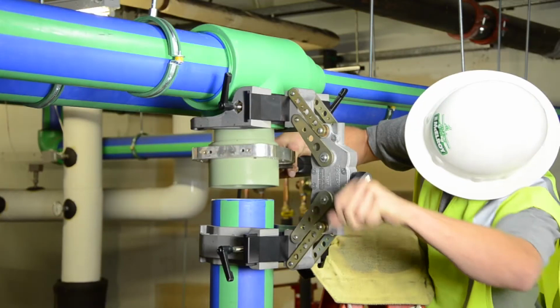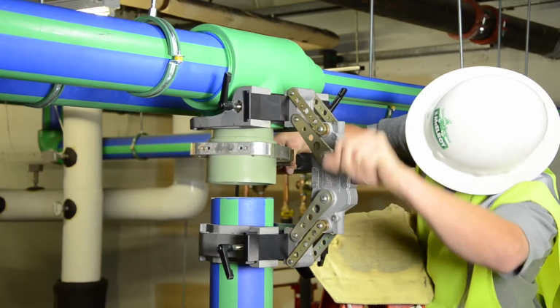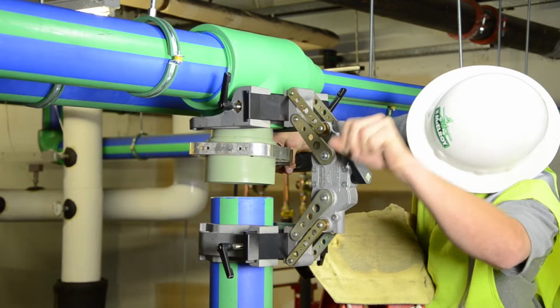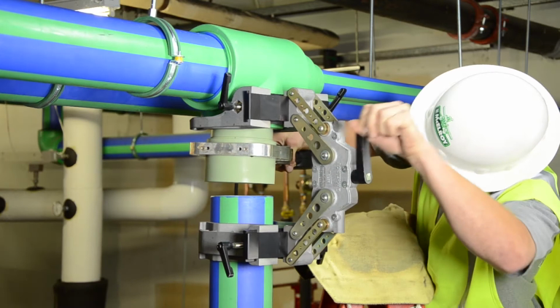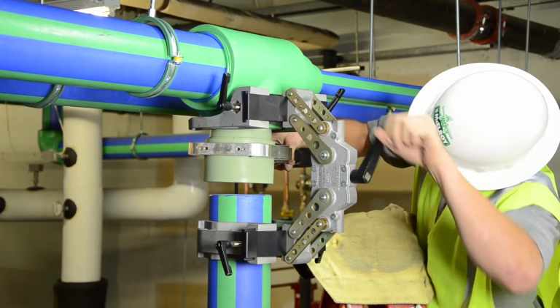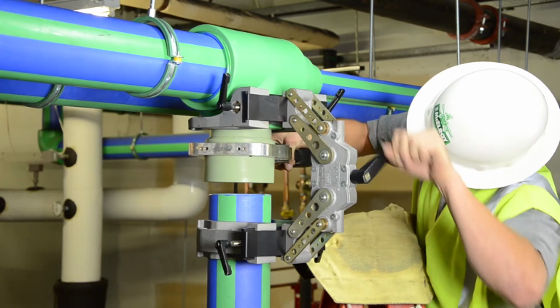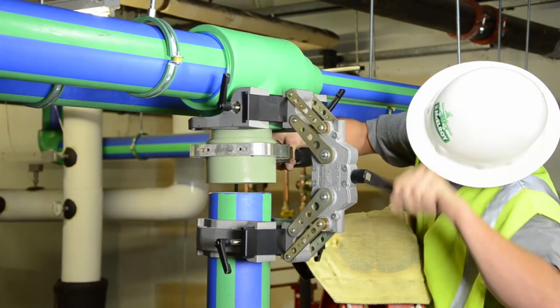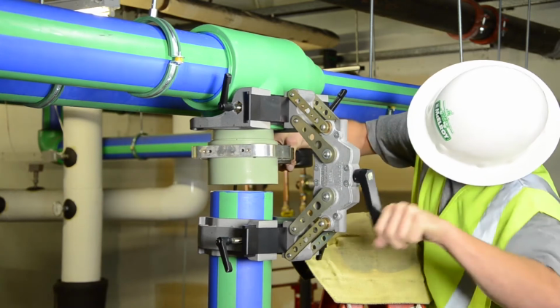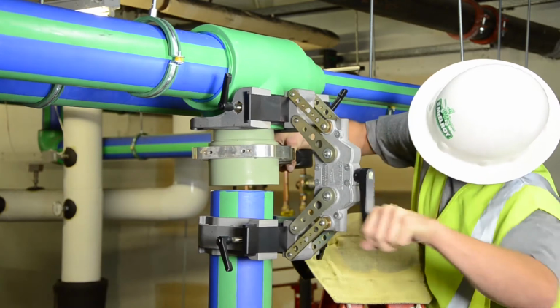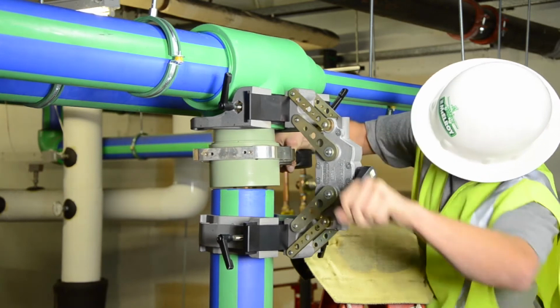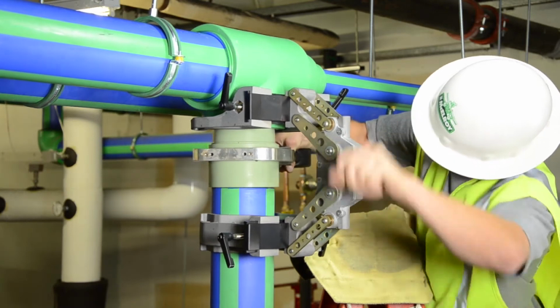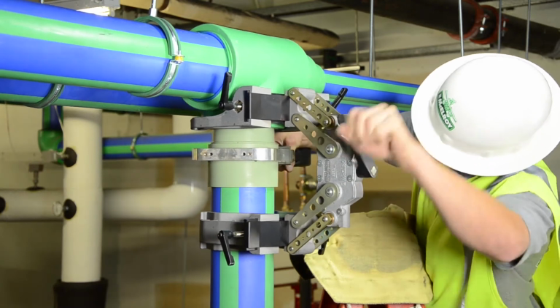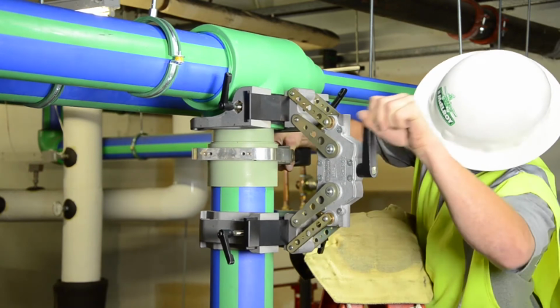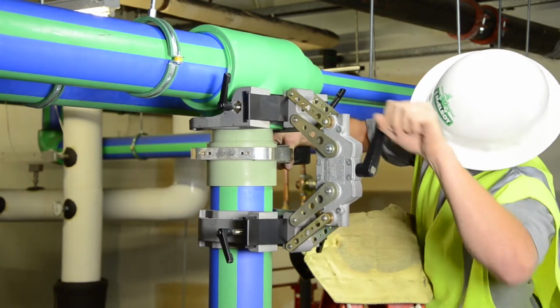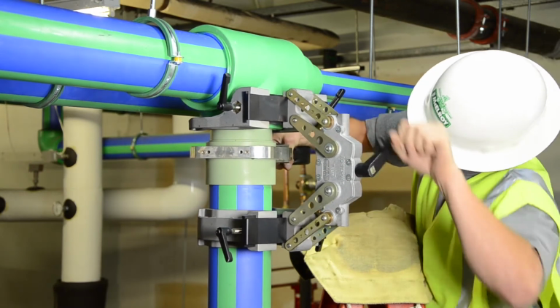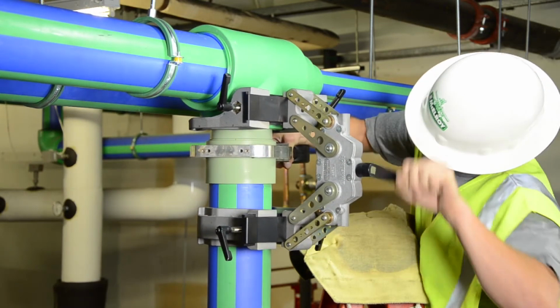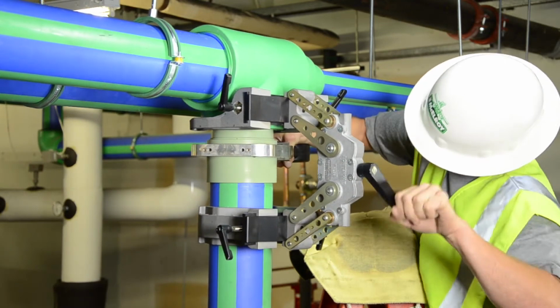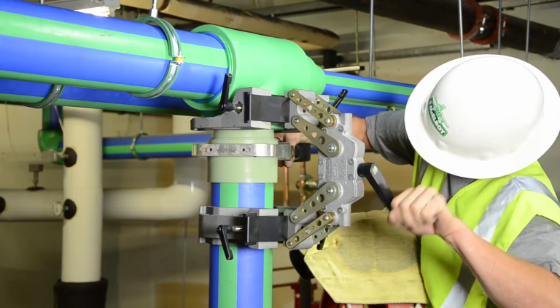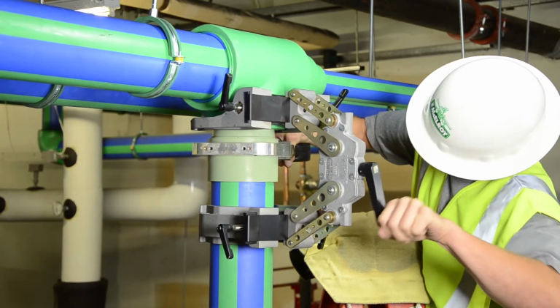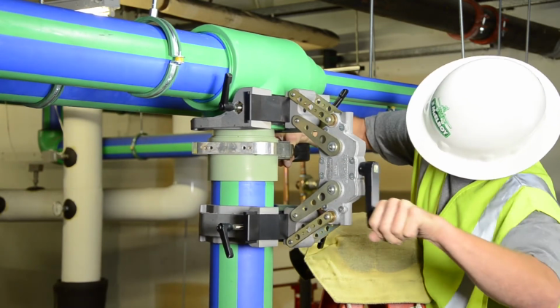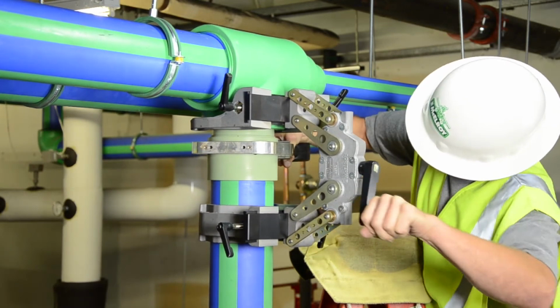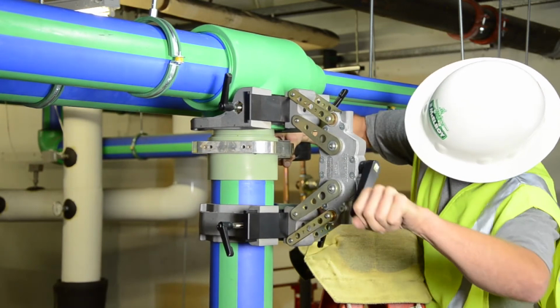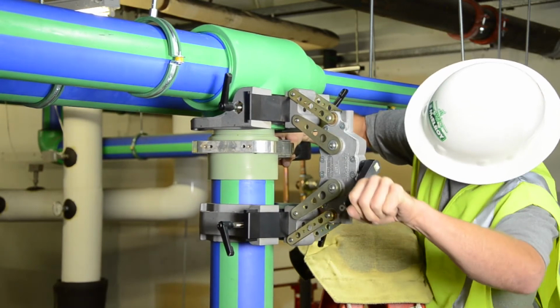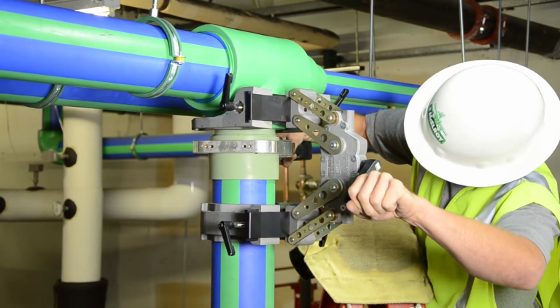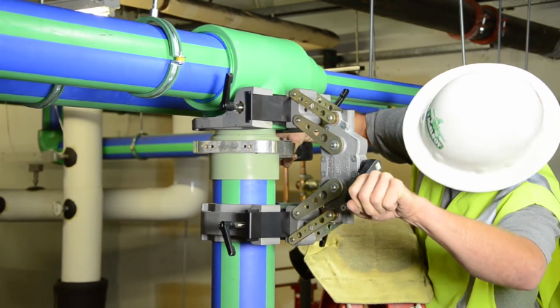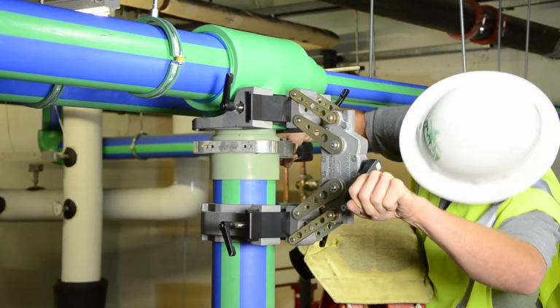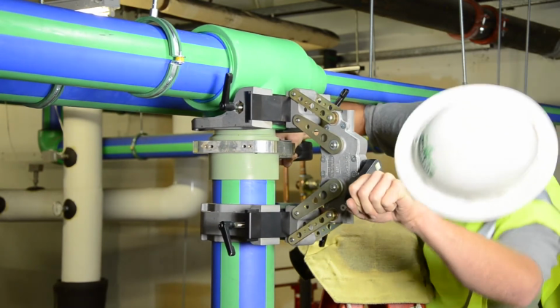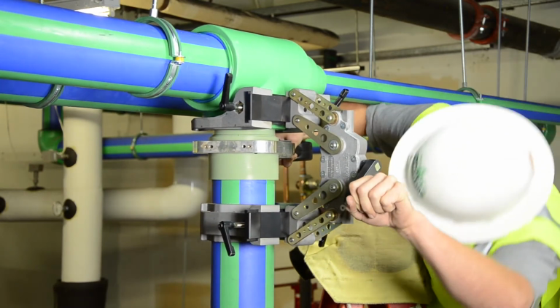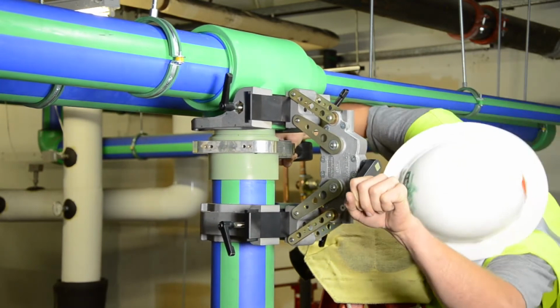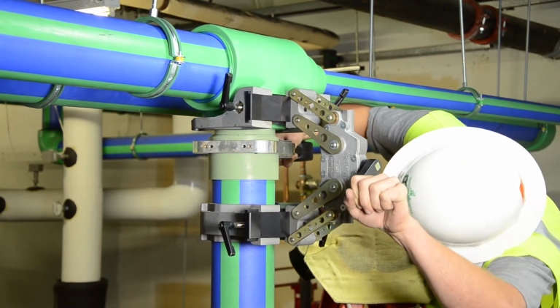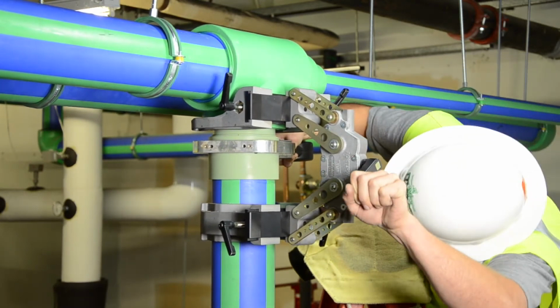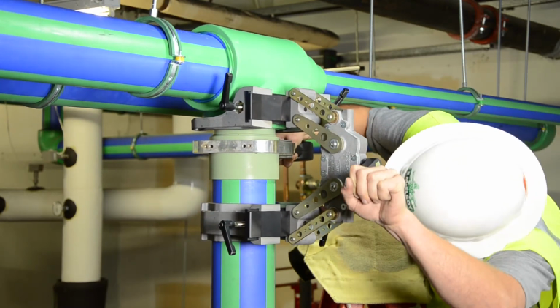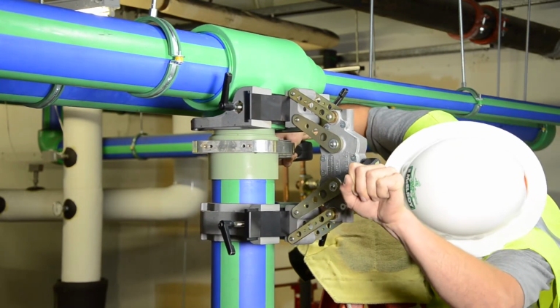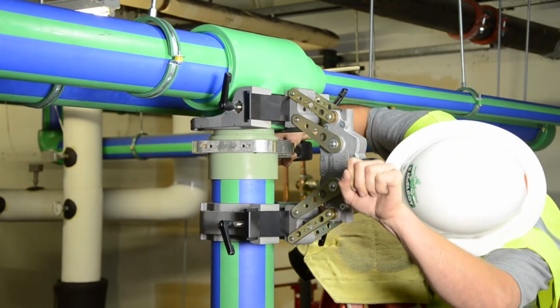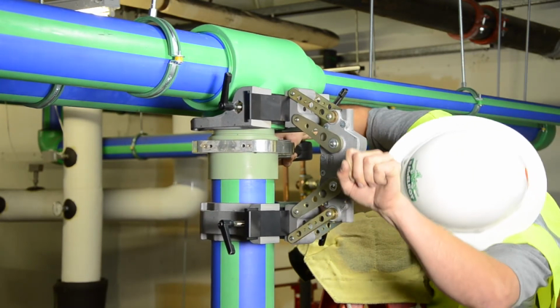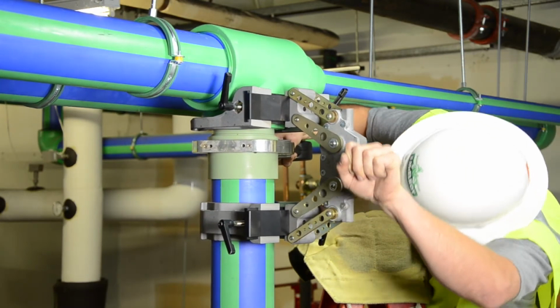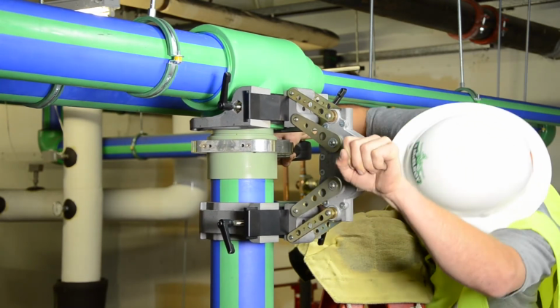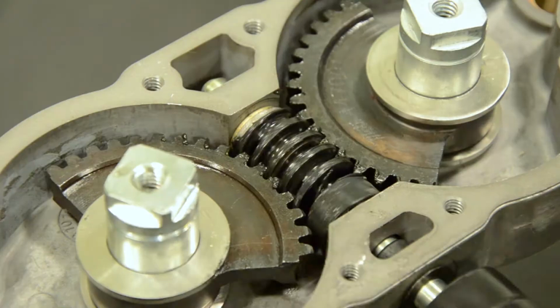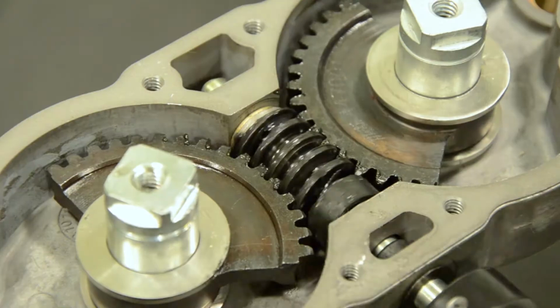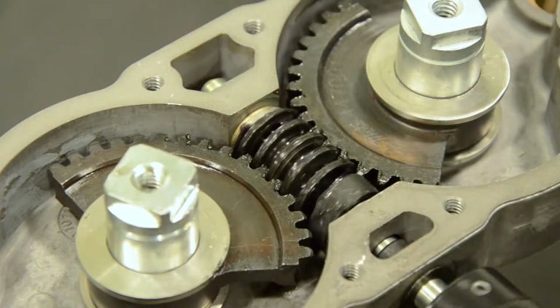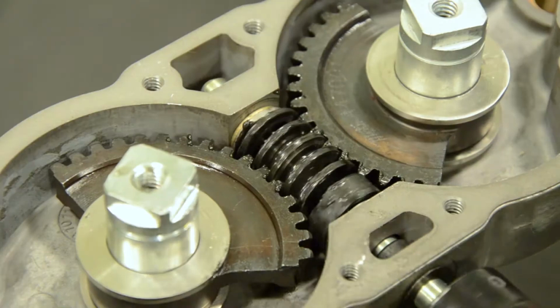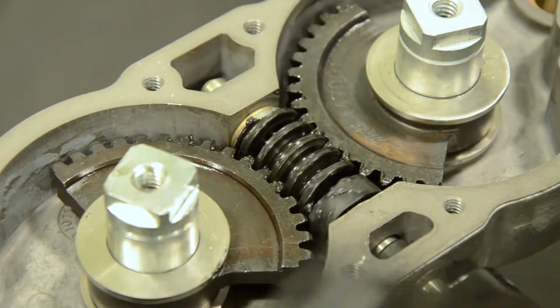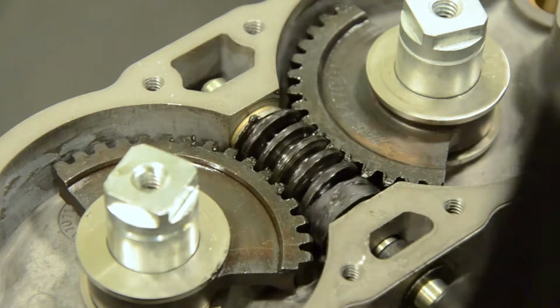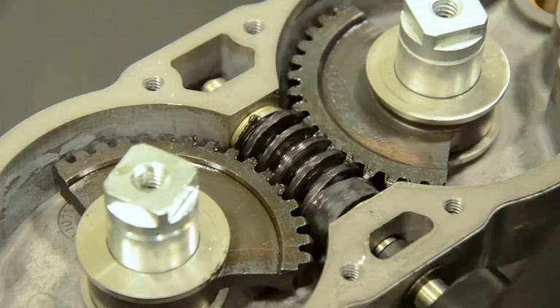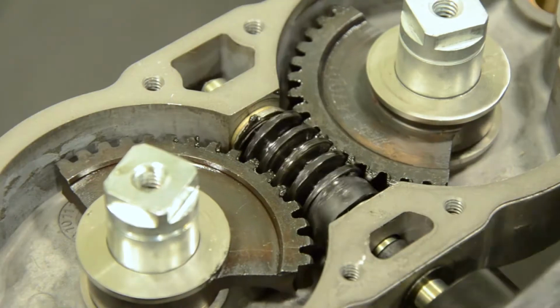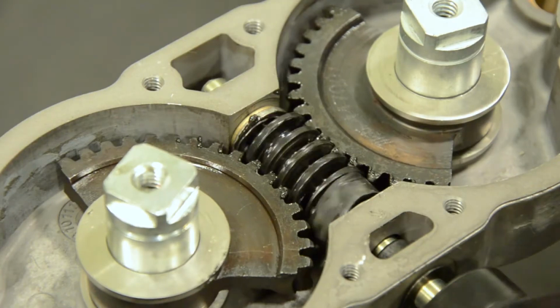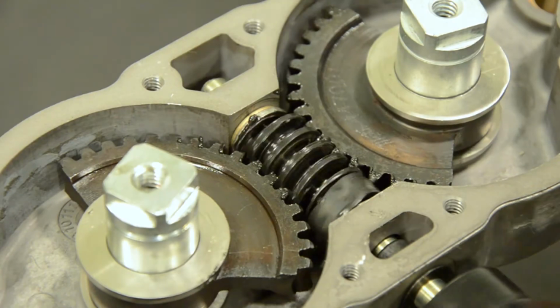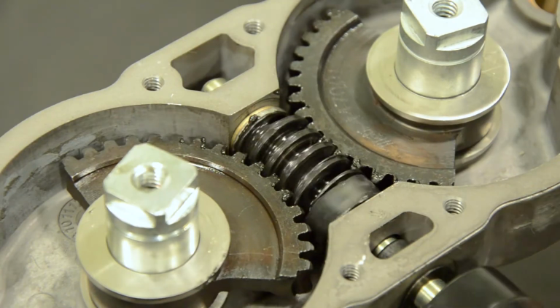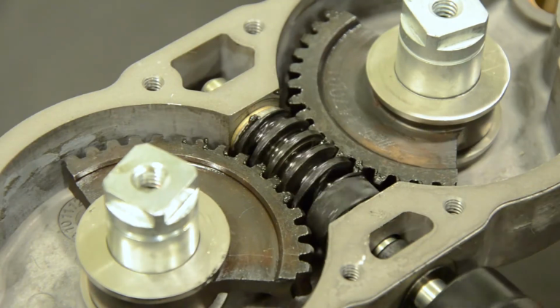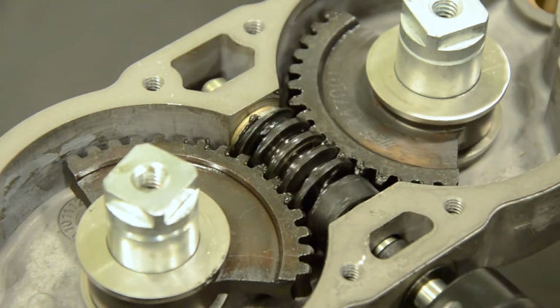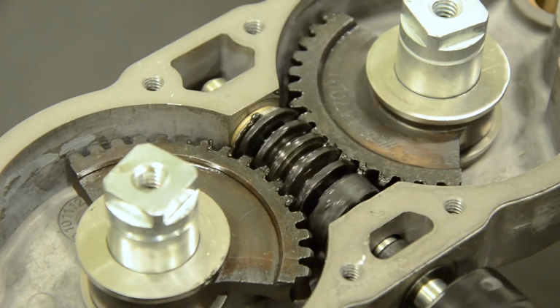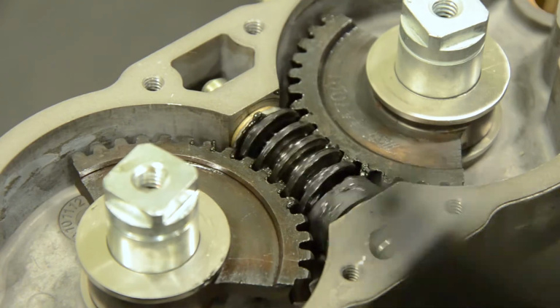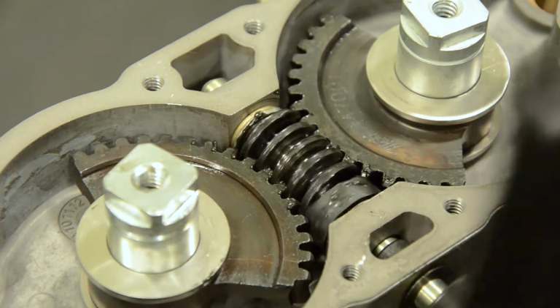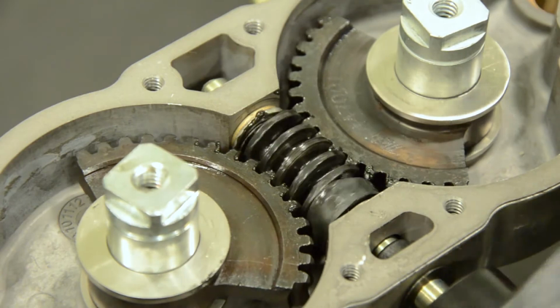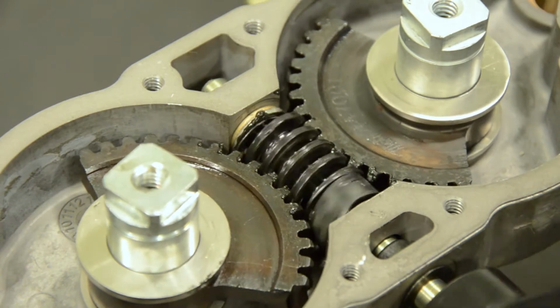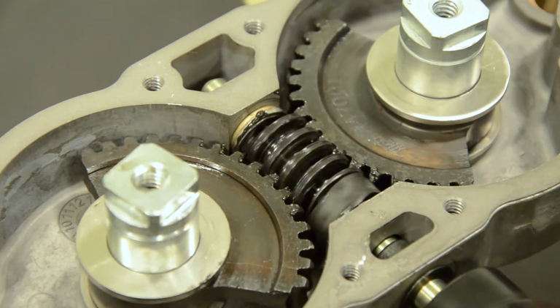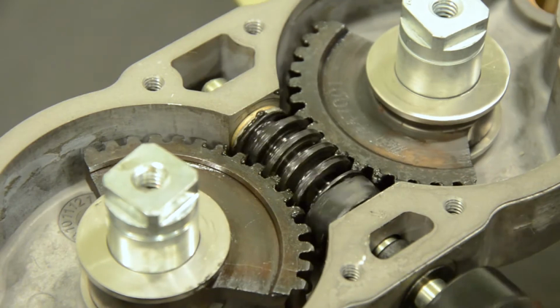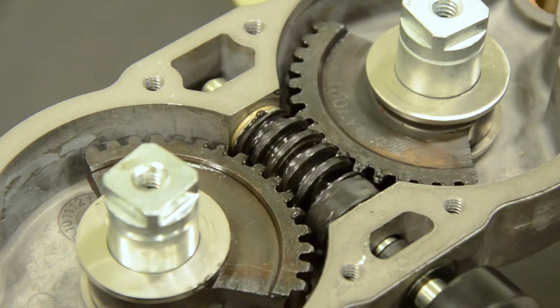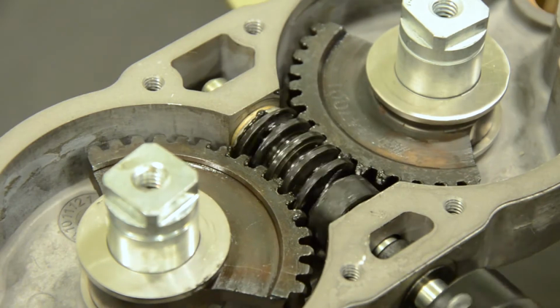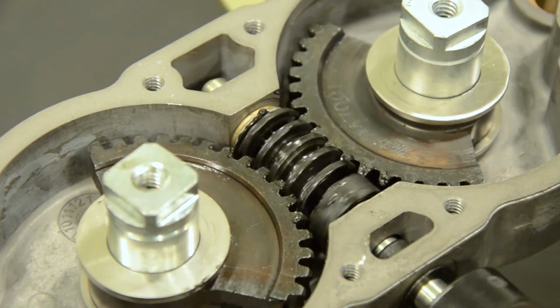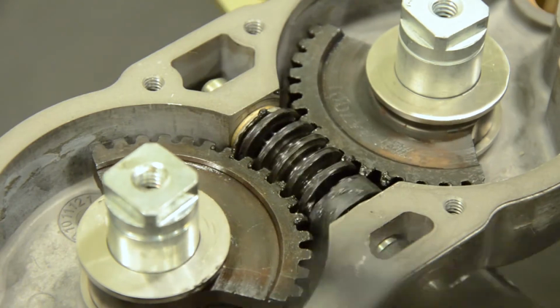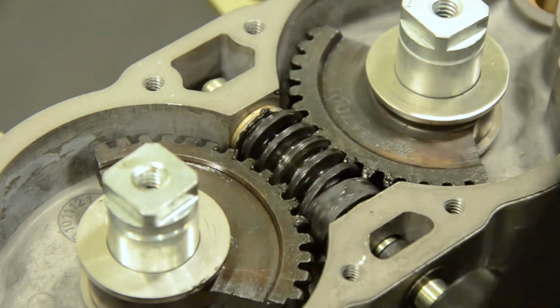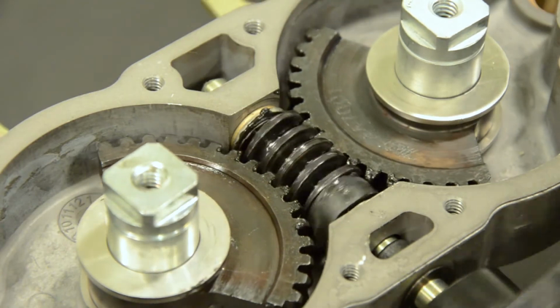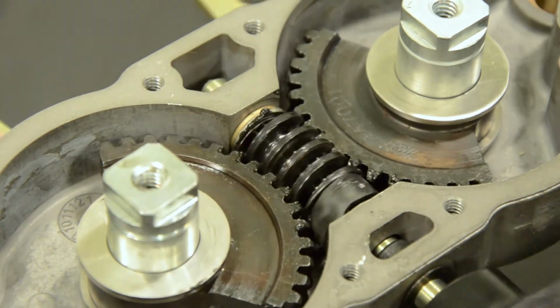Wear washers on the Spyder 125 occasionally need to be replaced. This is due to friction created by the worm gear drive within the machine body.